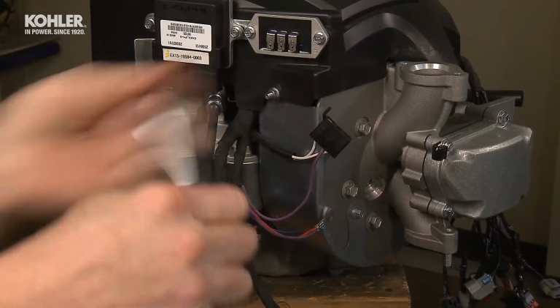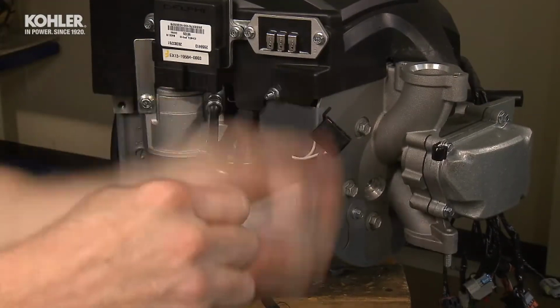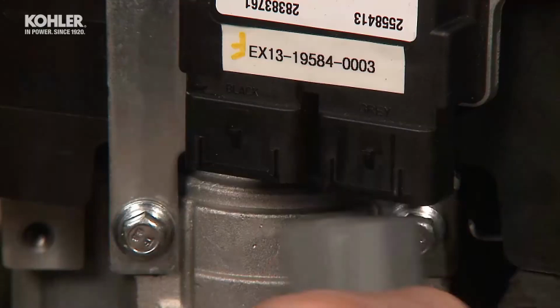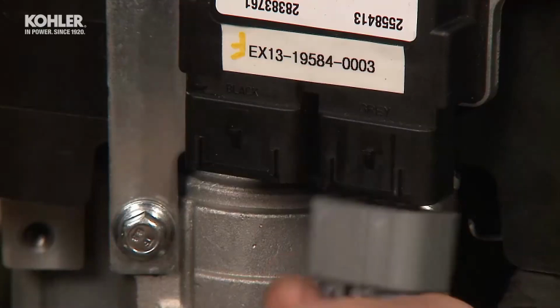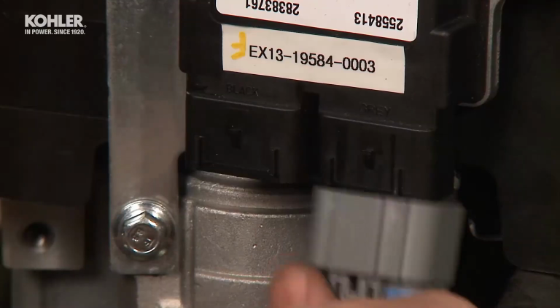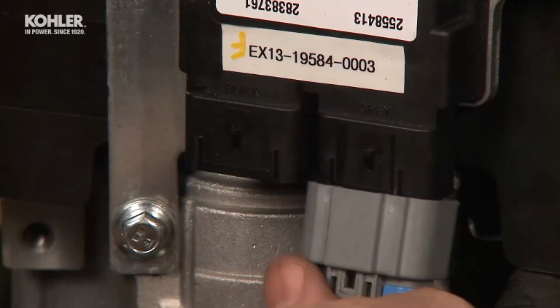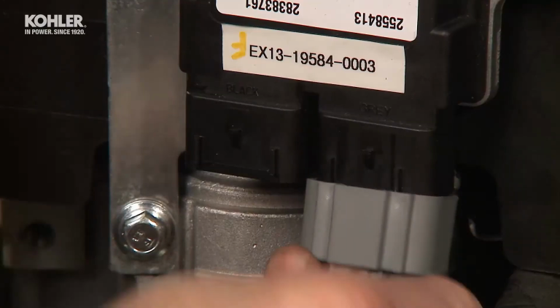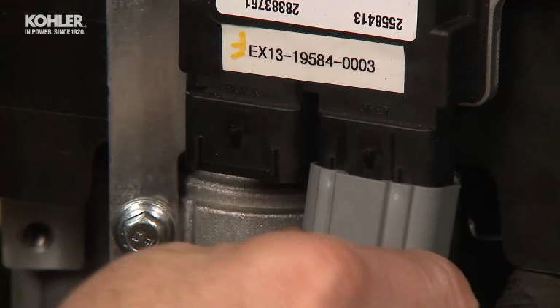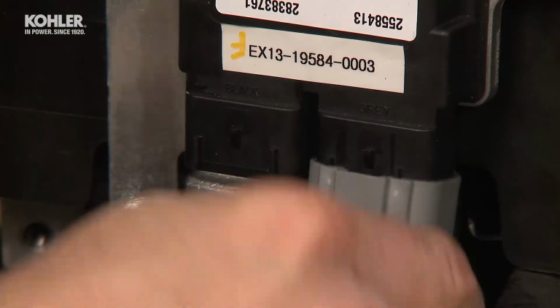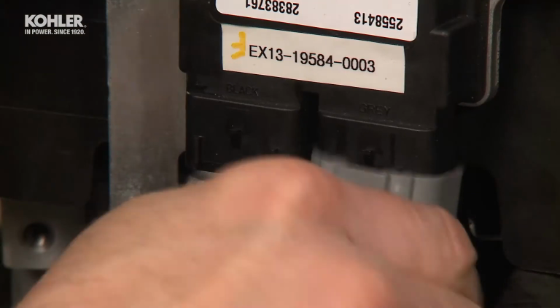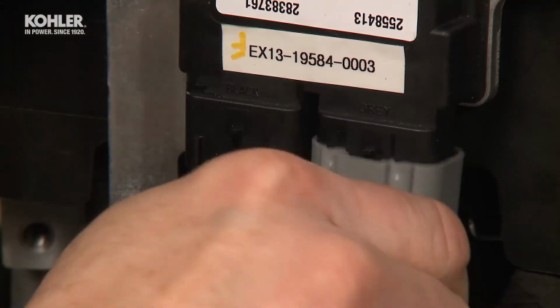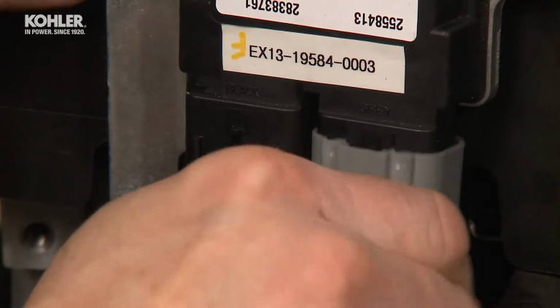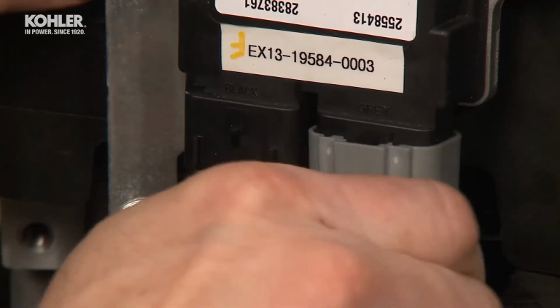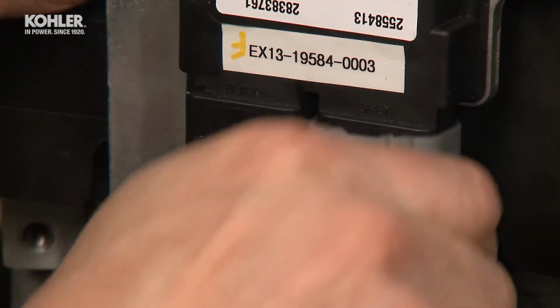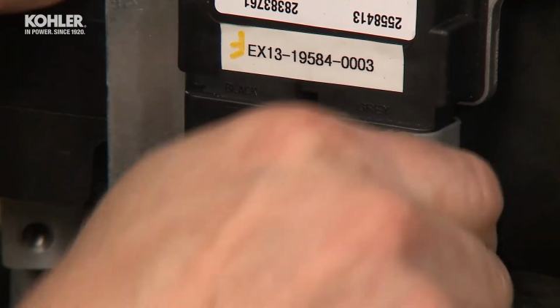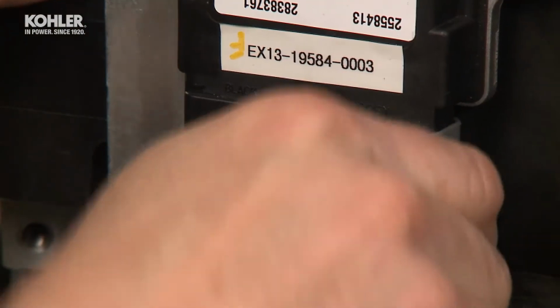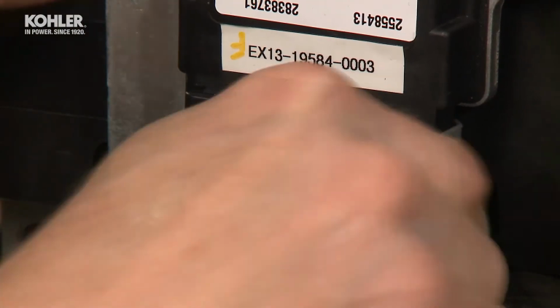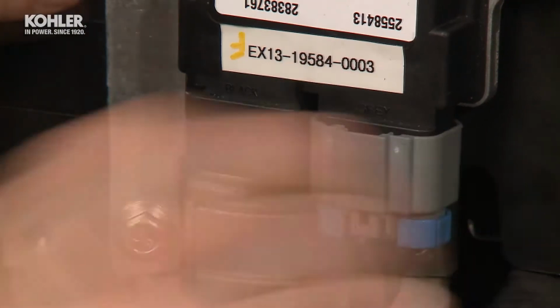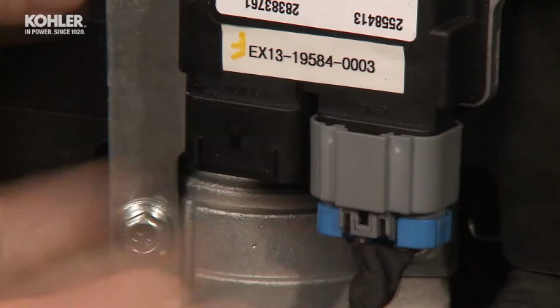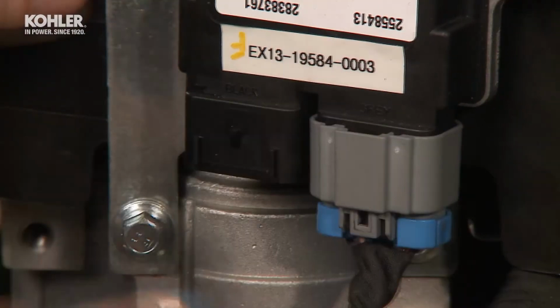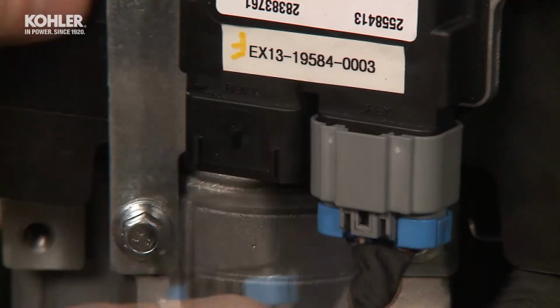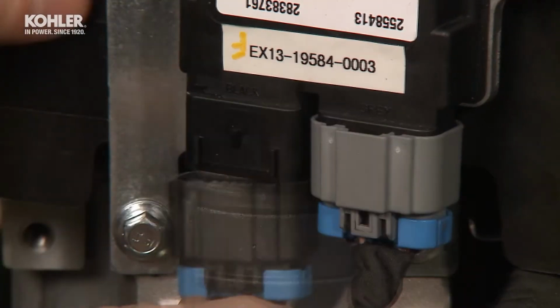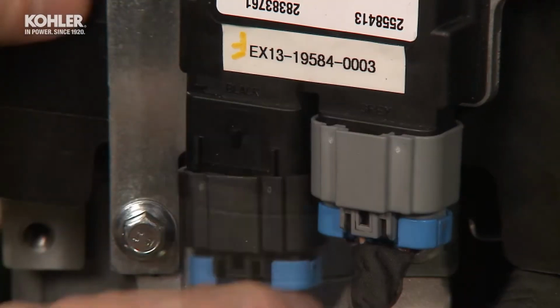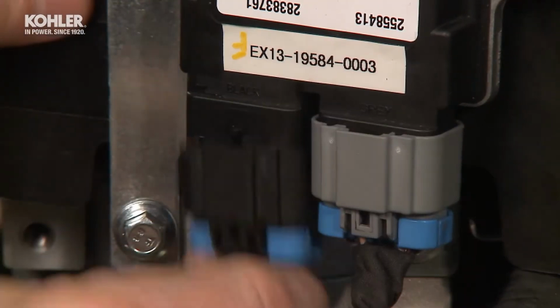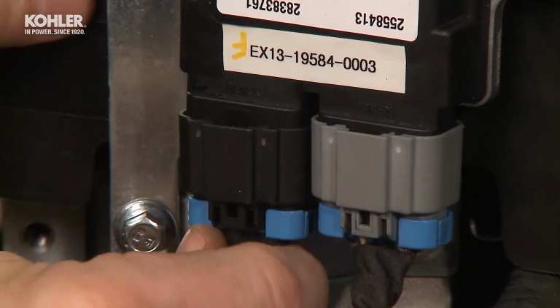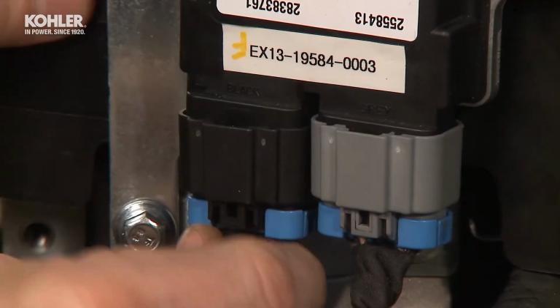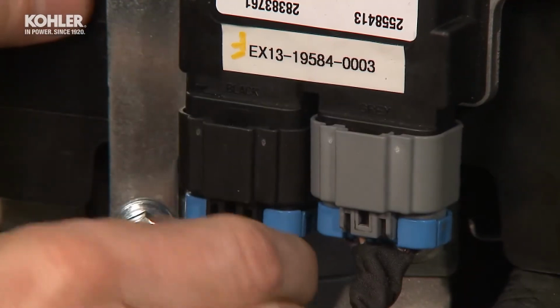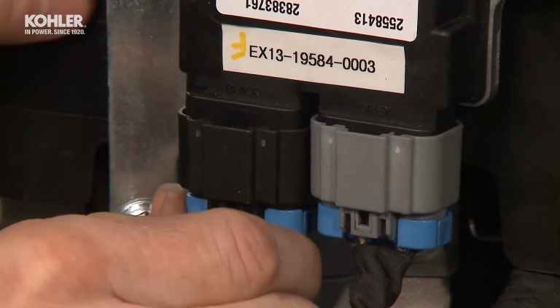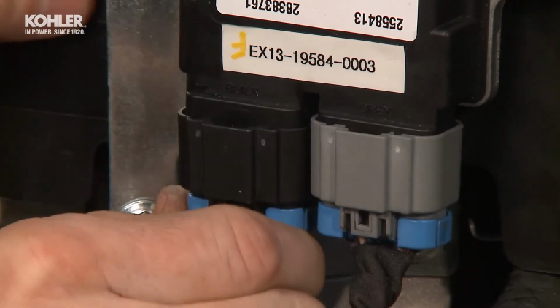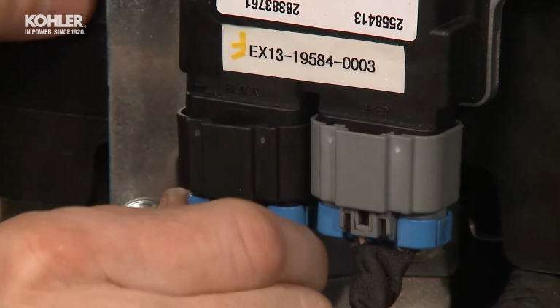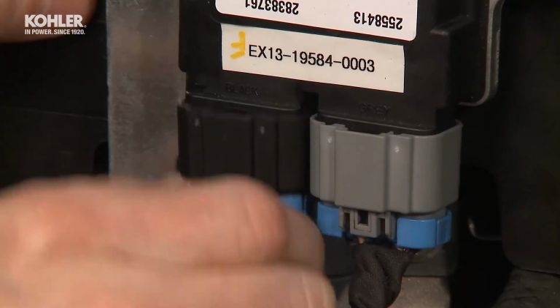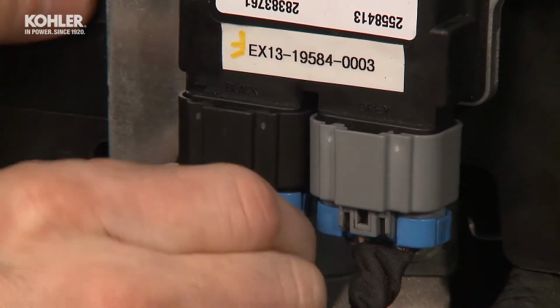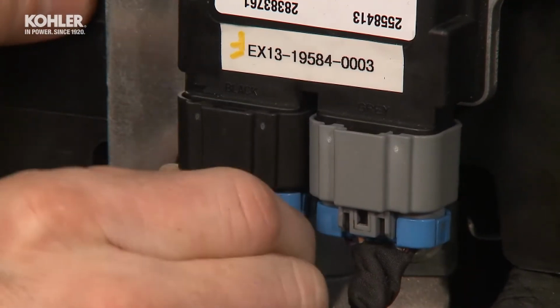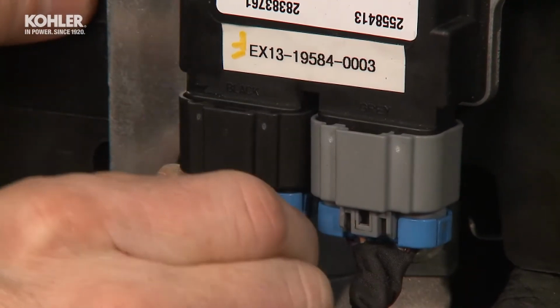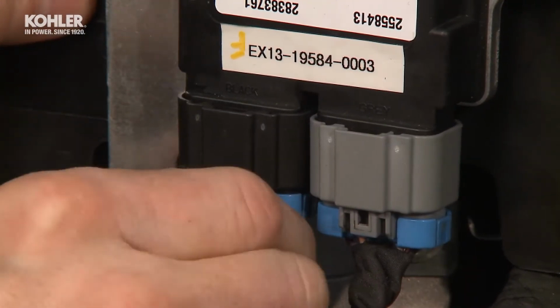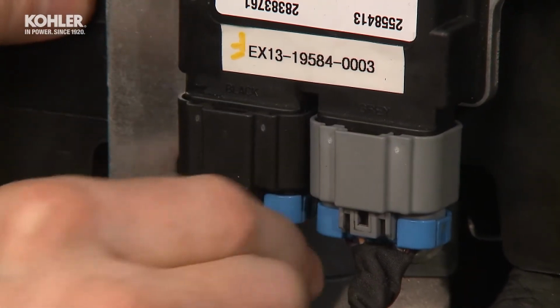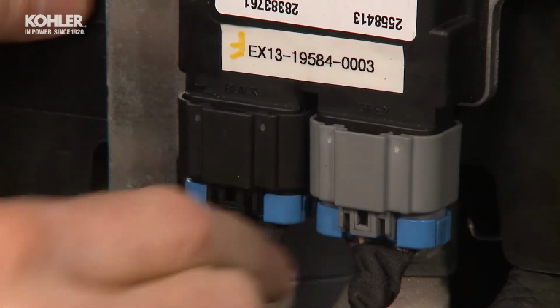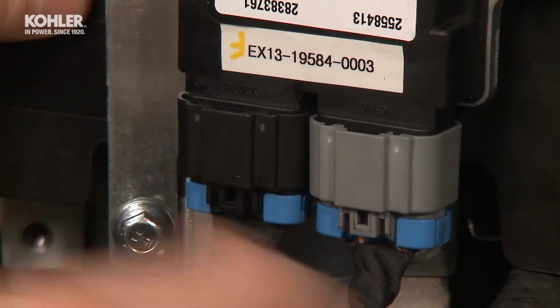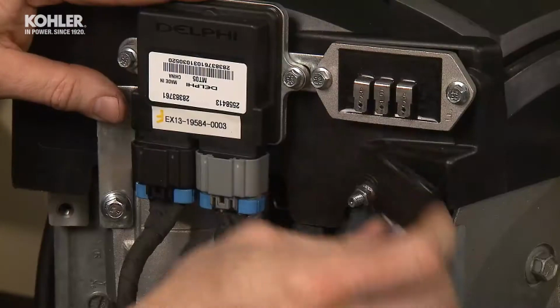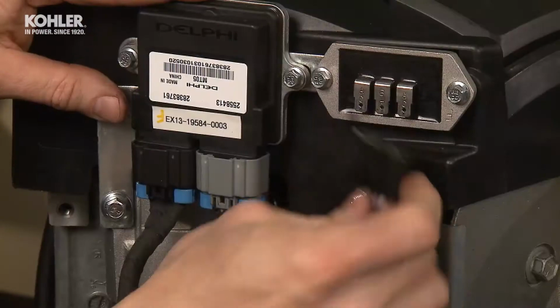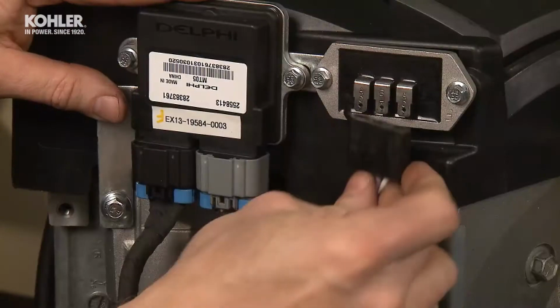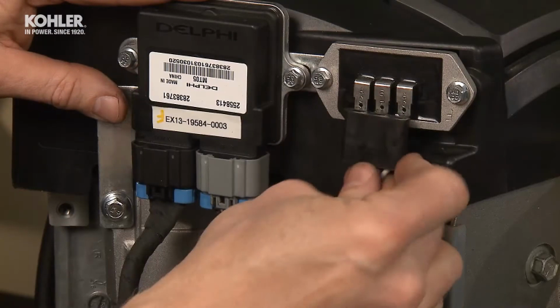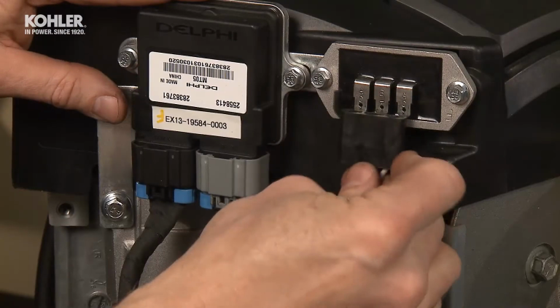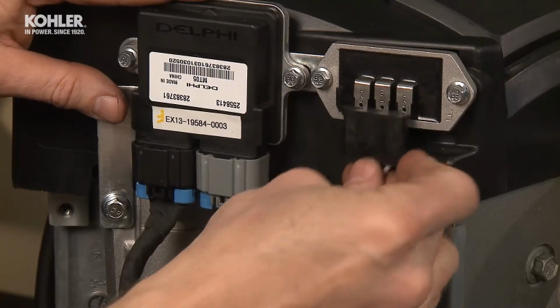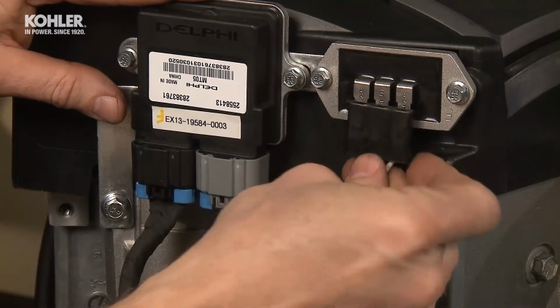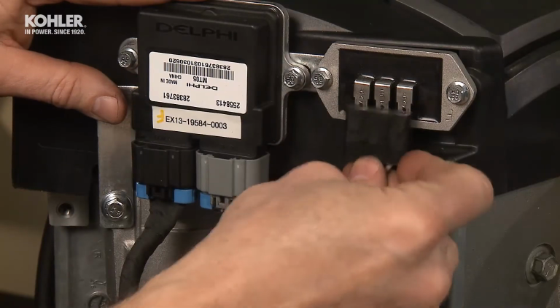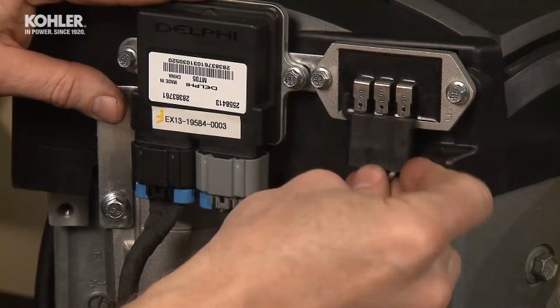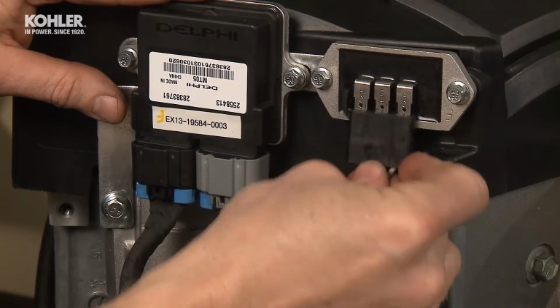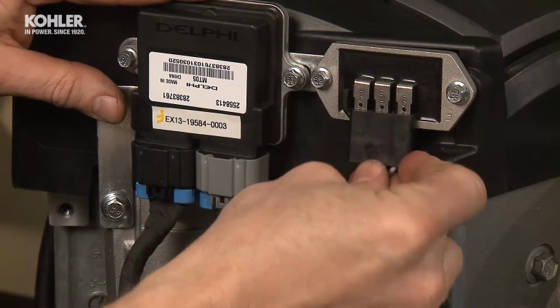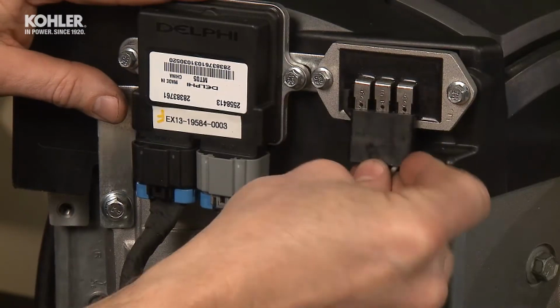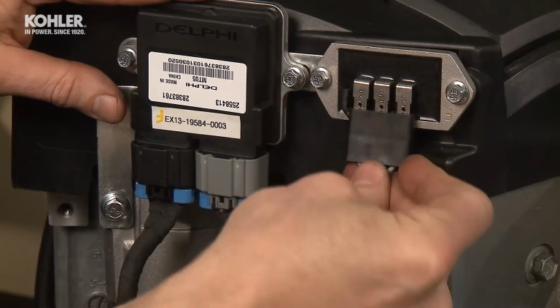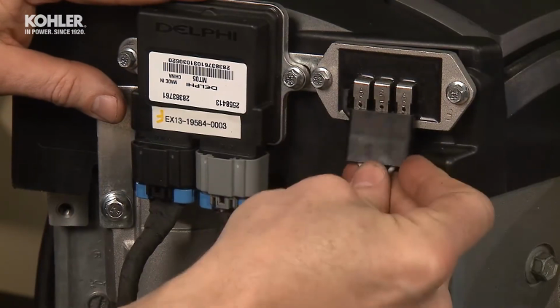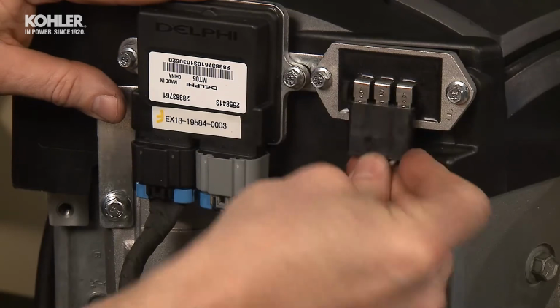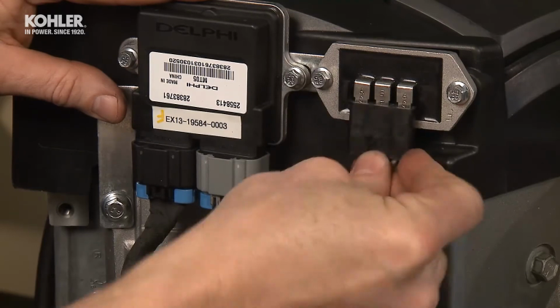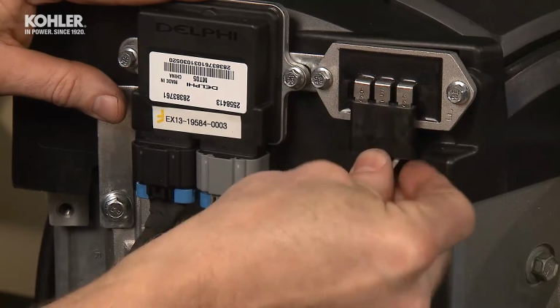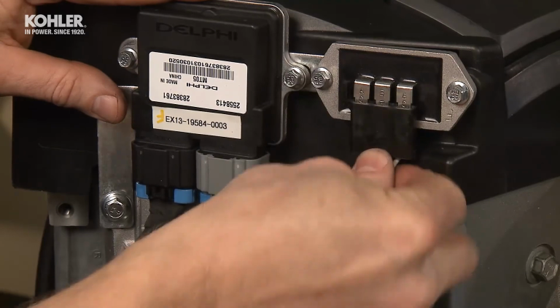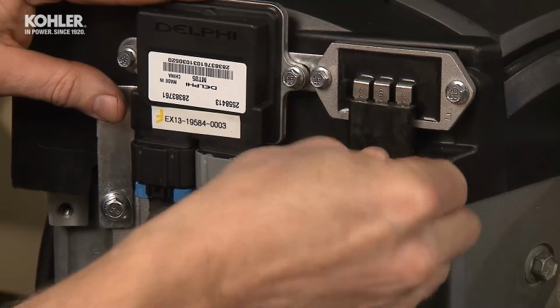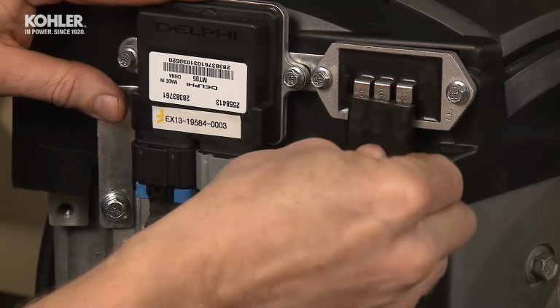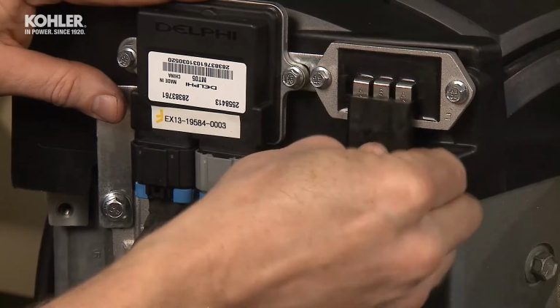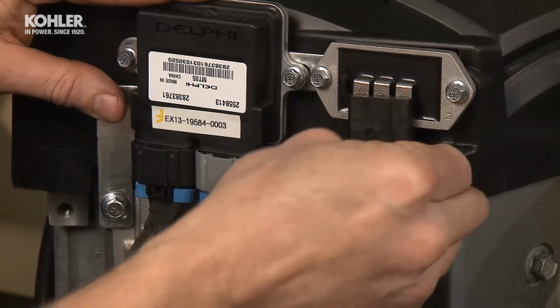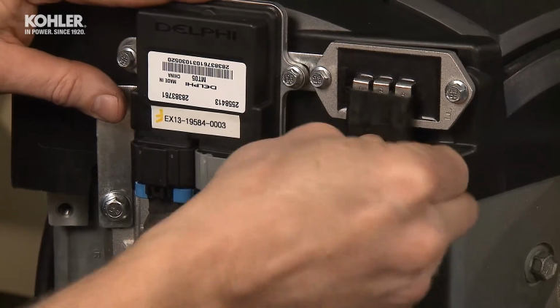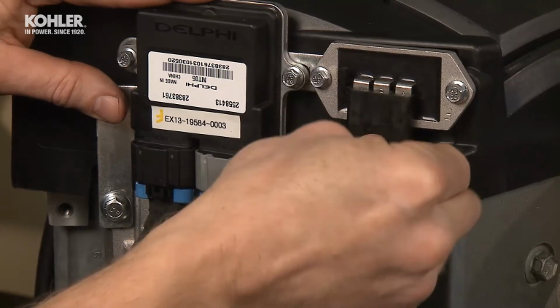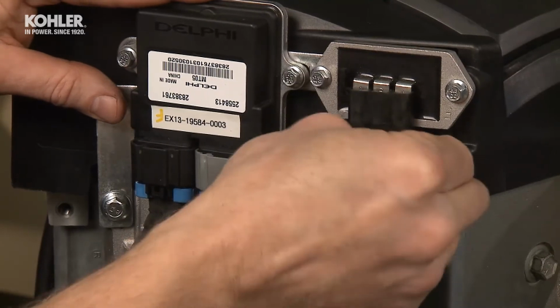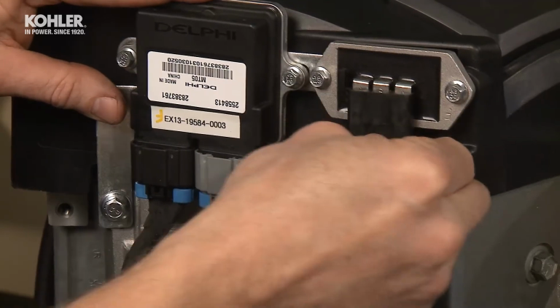Connect the gray and black ECU plug and voltage regulator plug. Reconnect the wires on the starter solenoid.